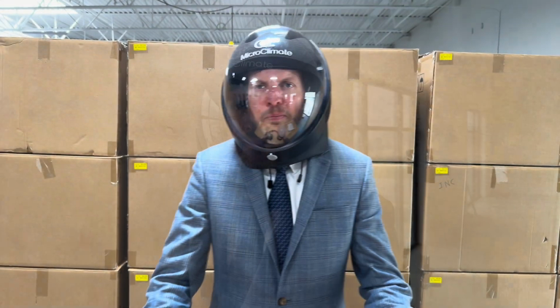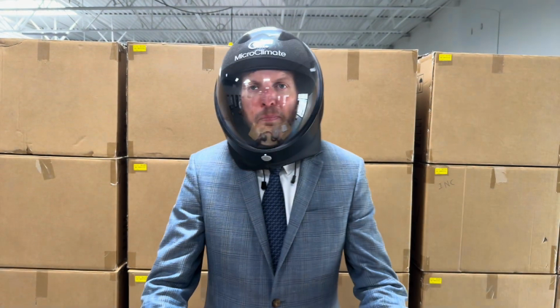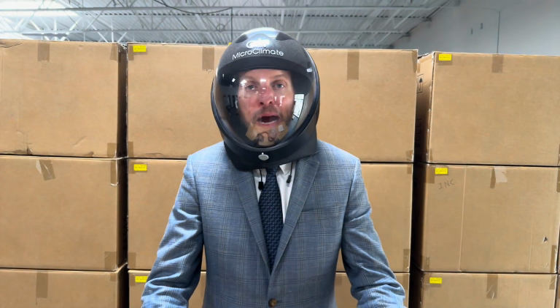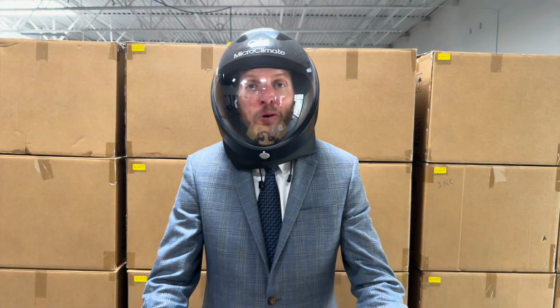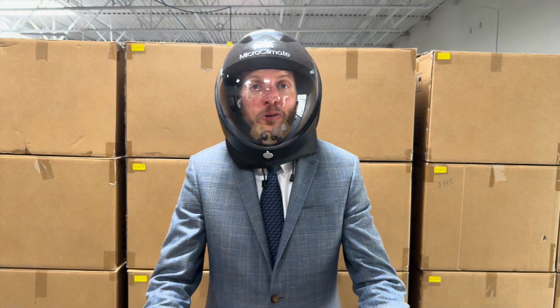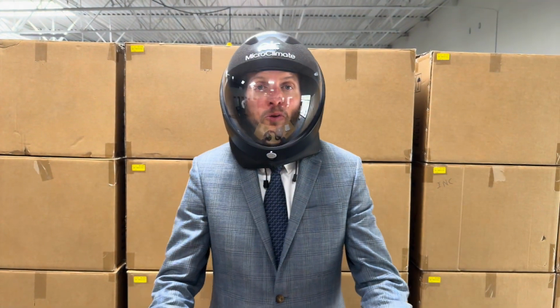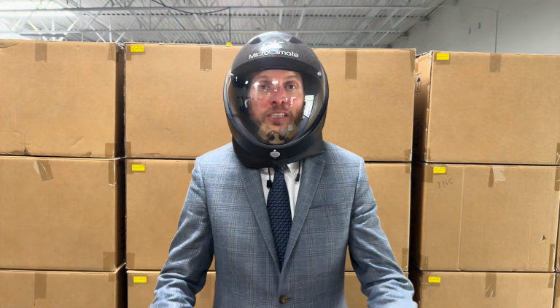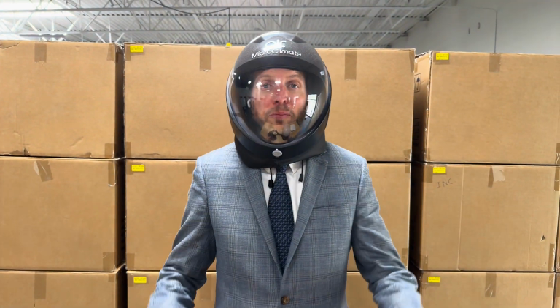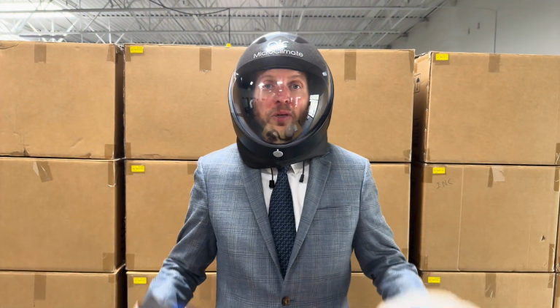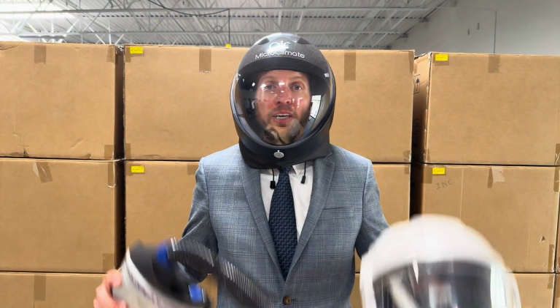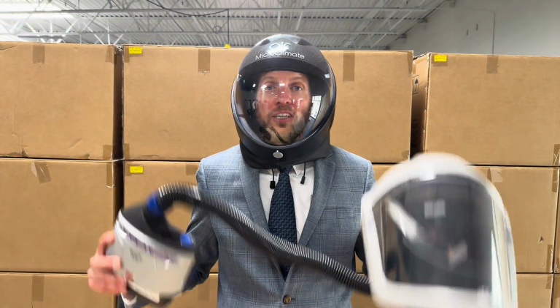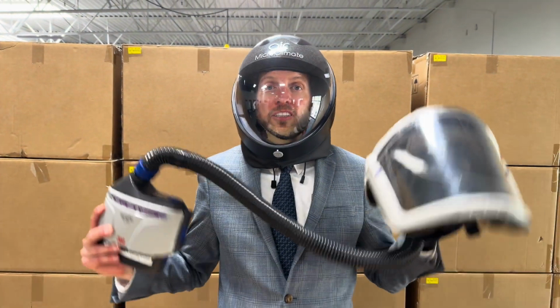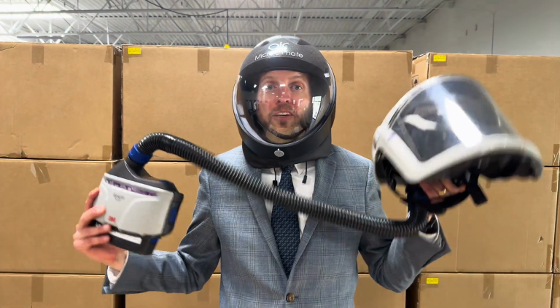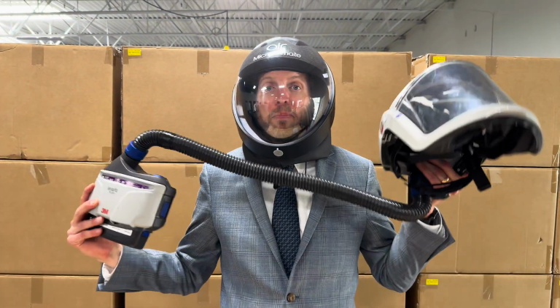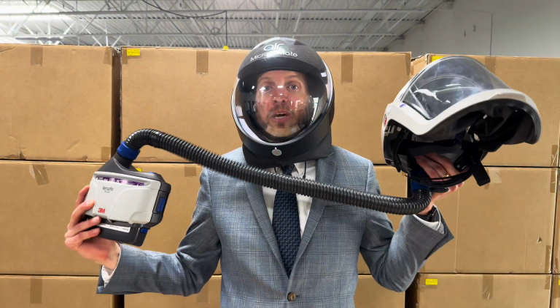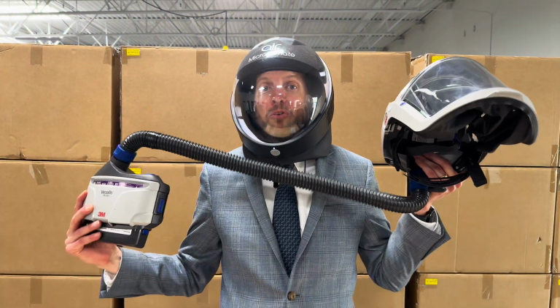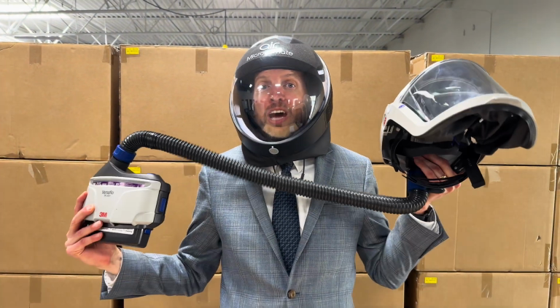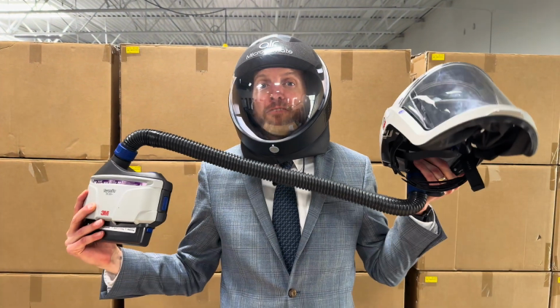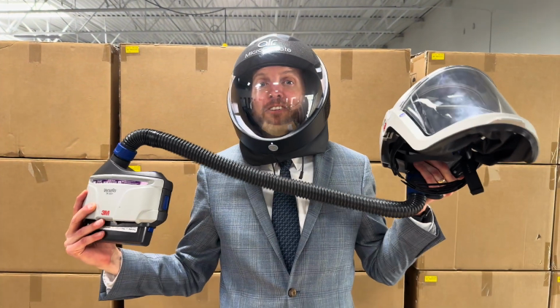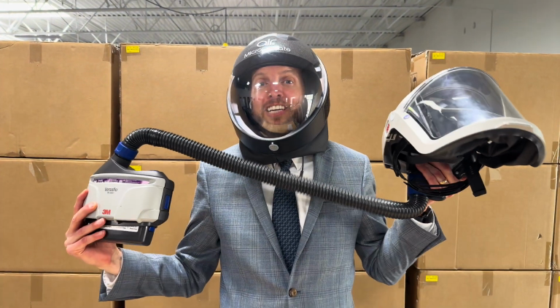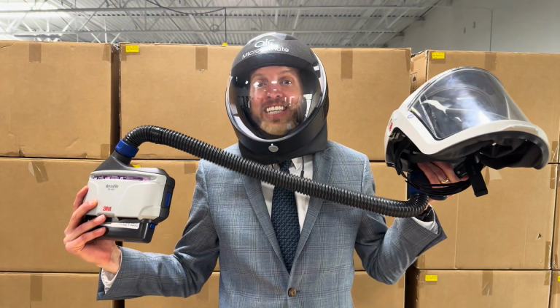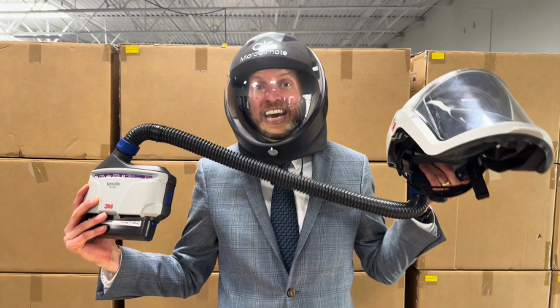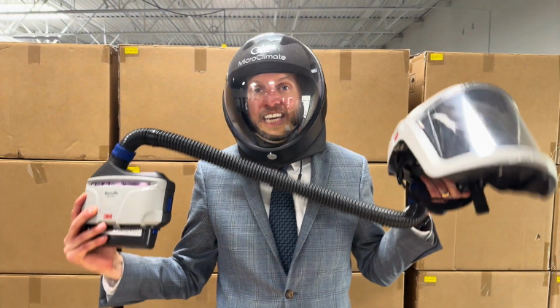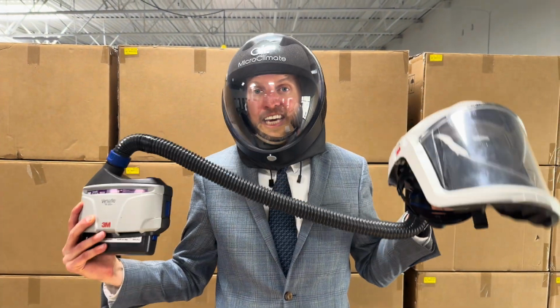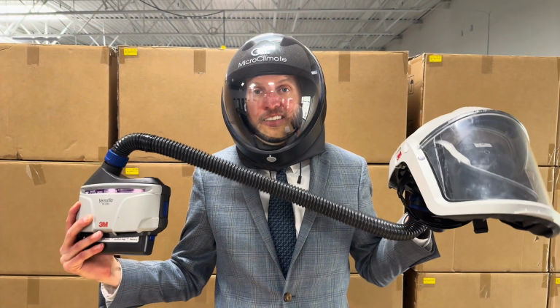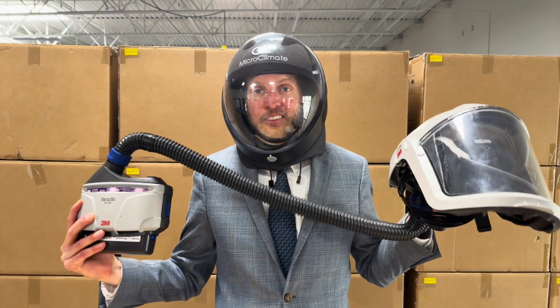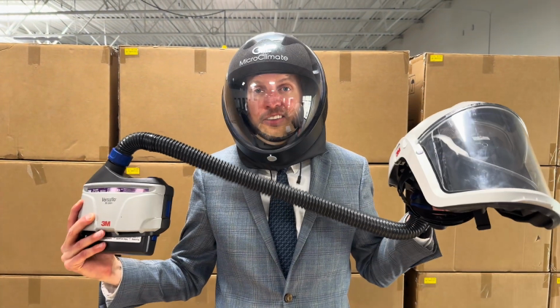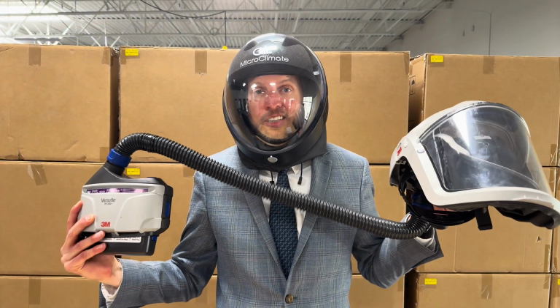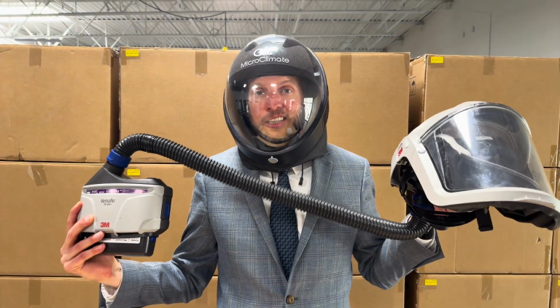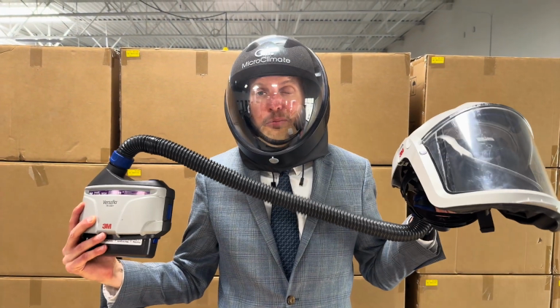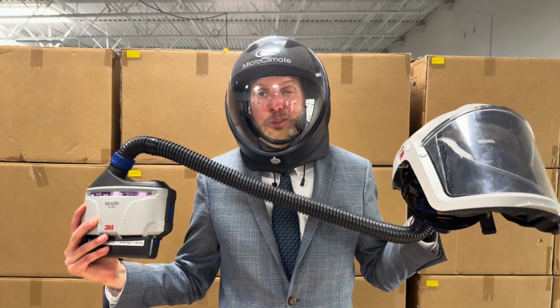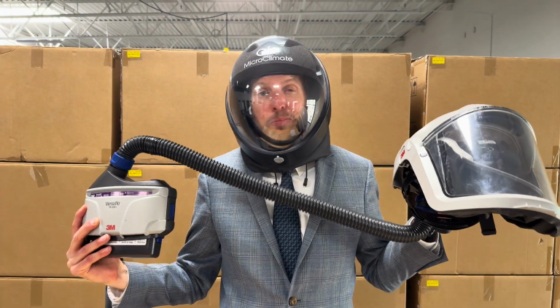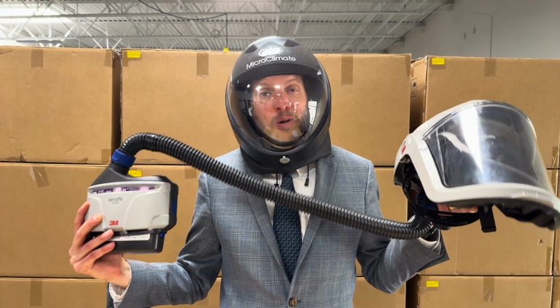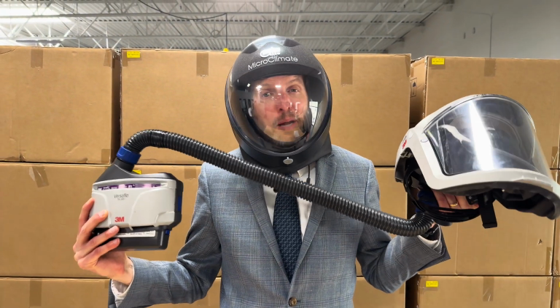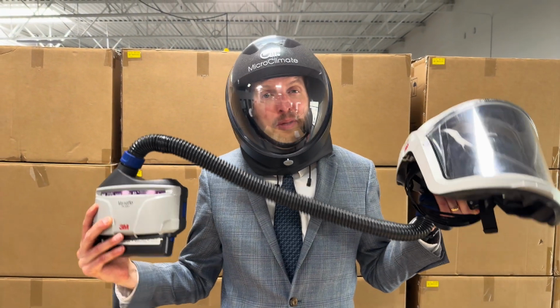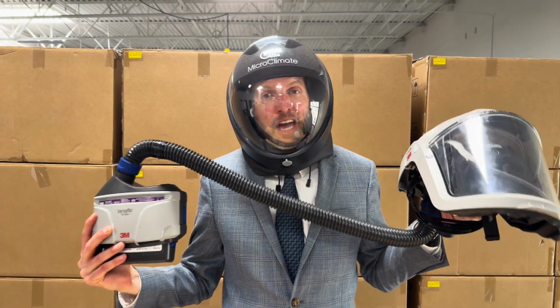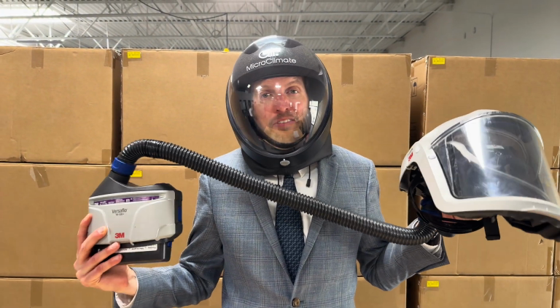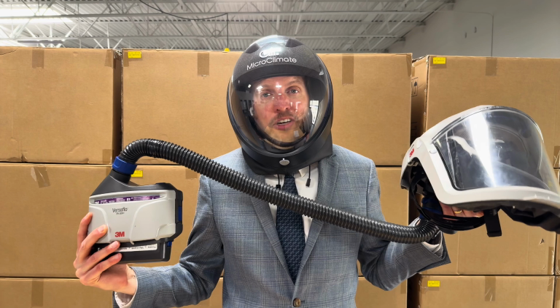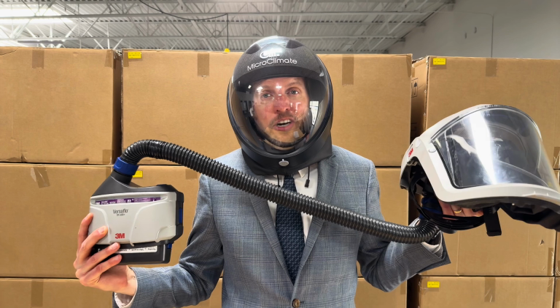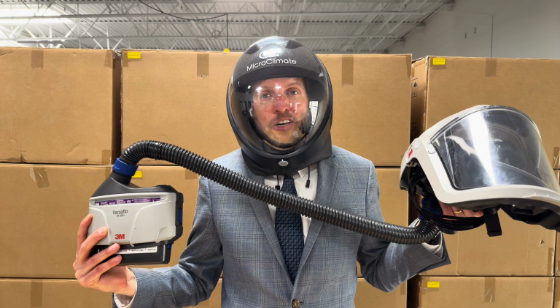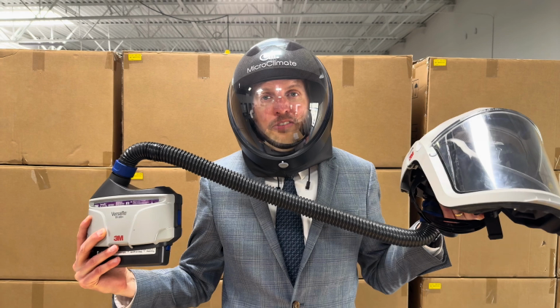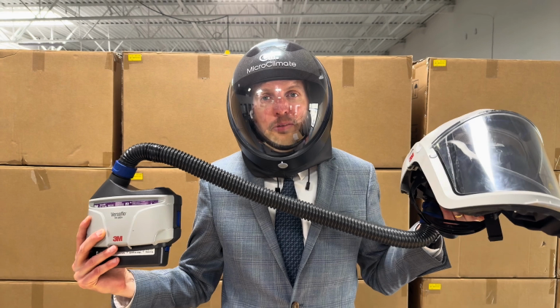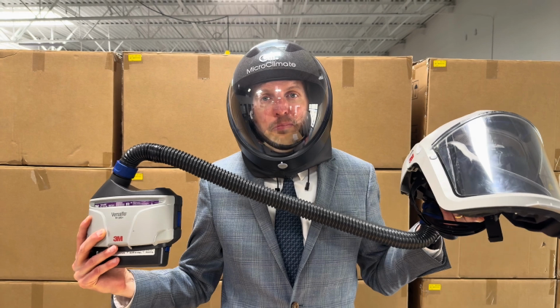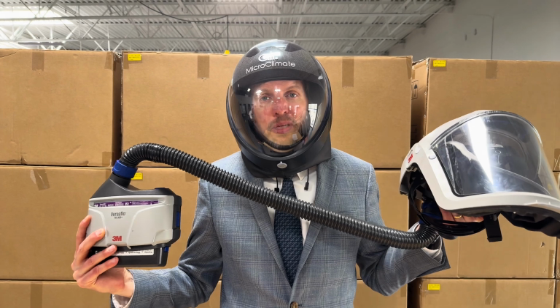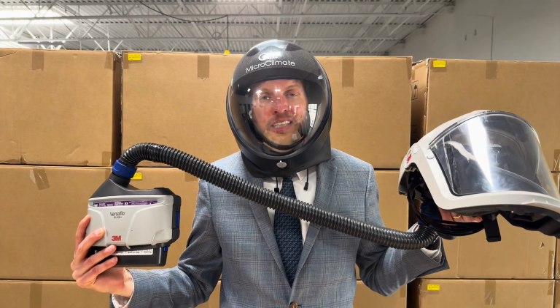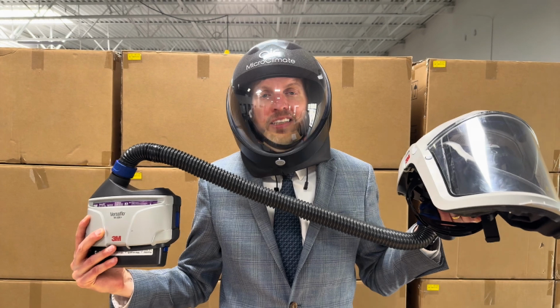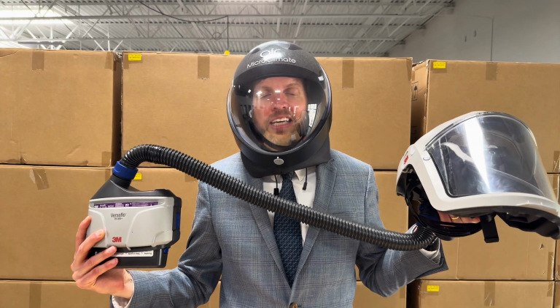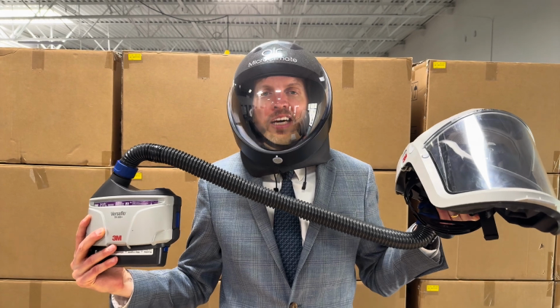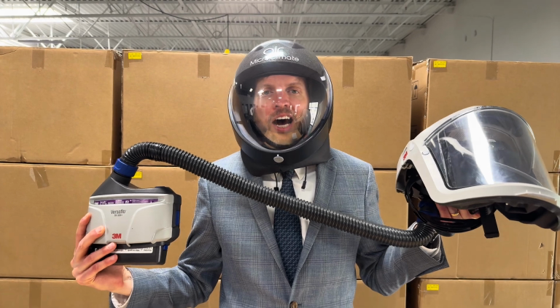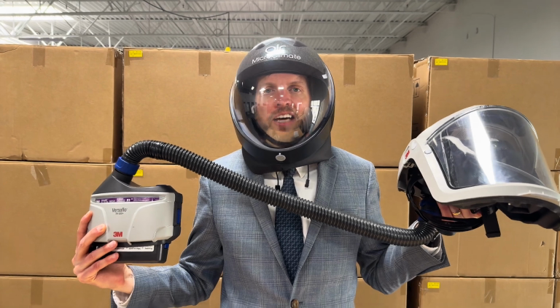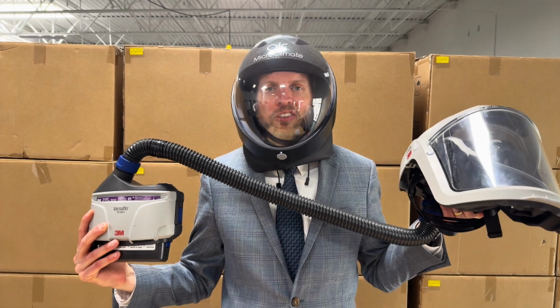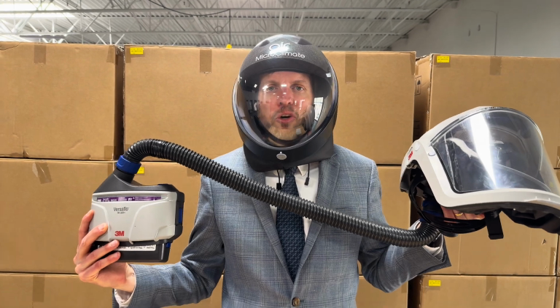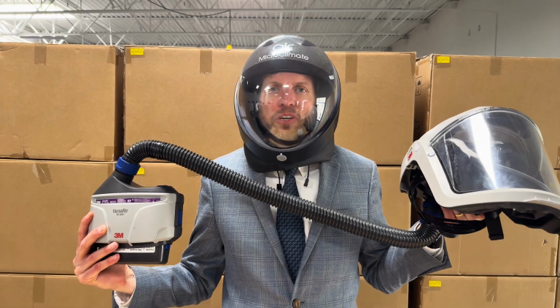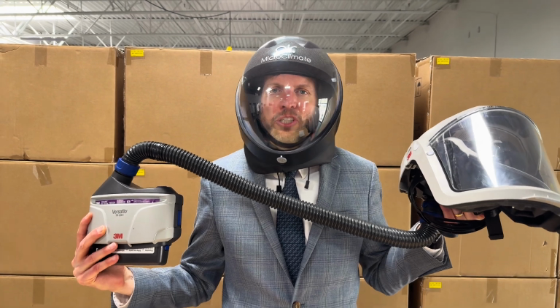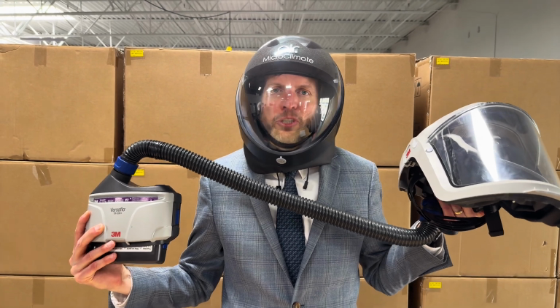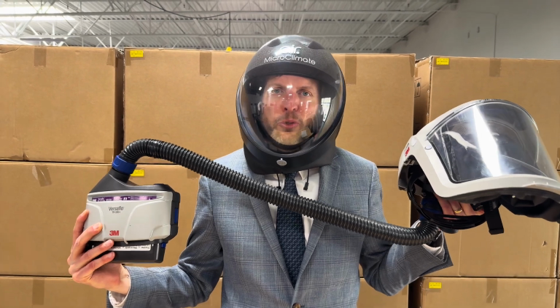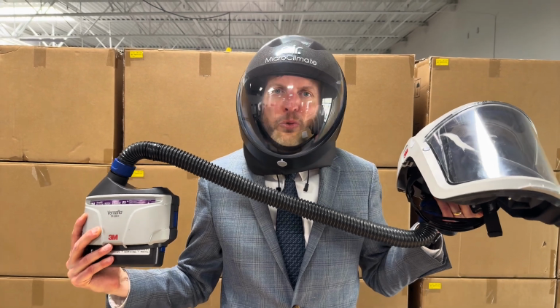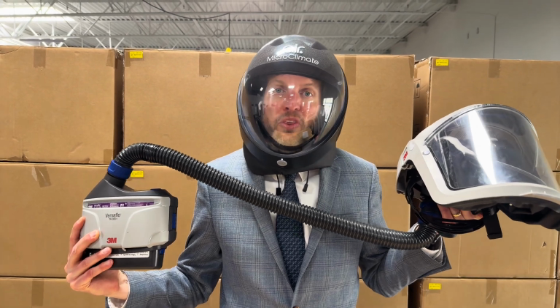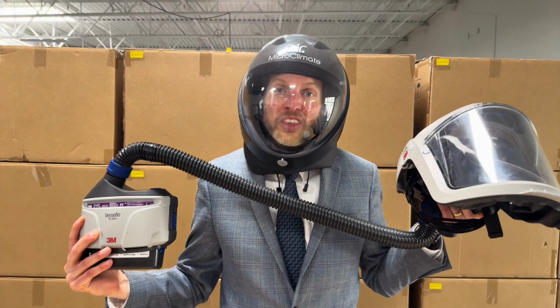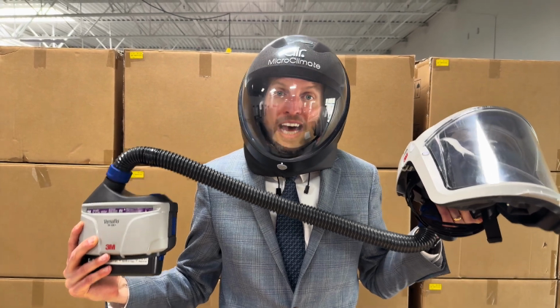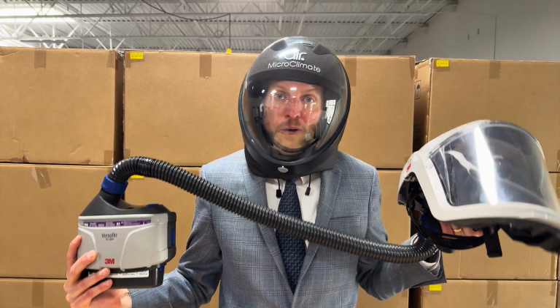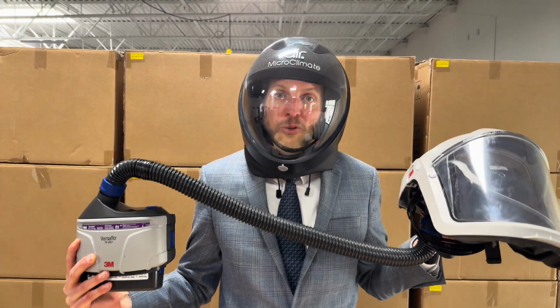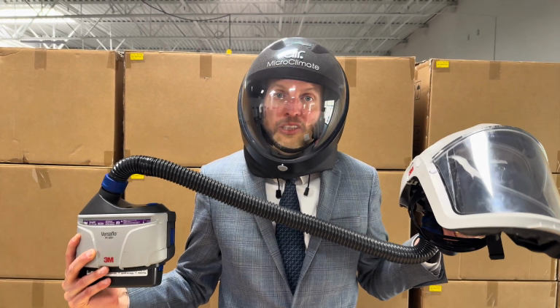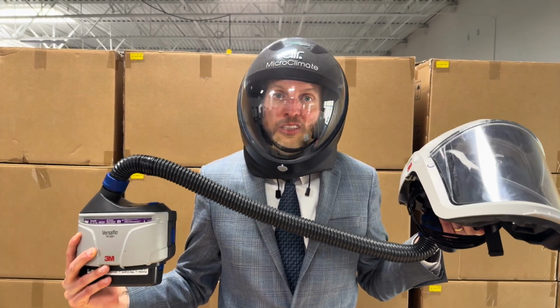Powered respirators have been around for decades, but you probably haven't heard of them because they cost over $2,000.